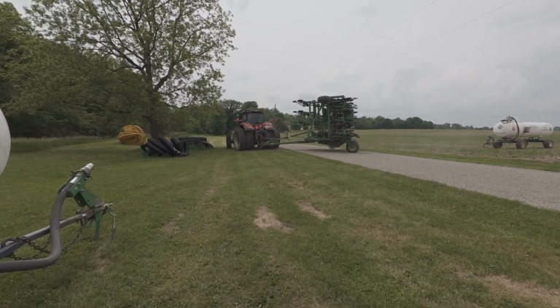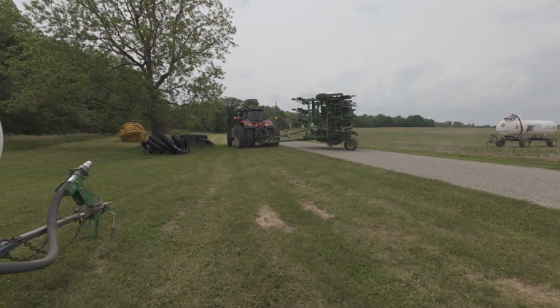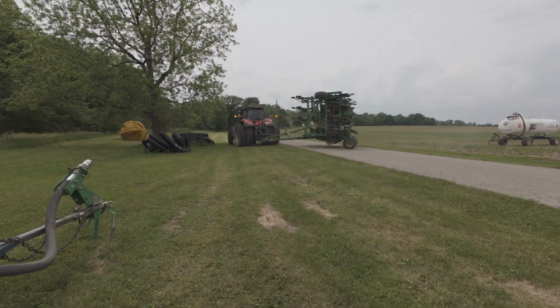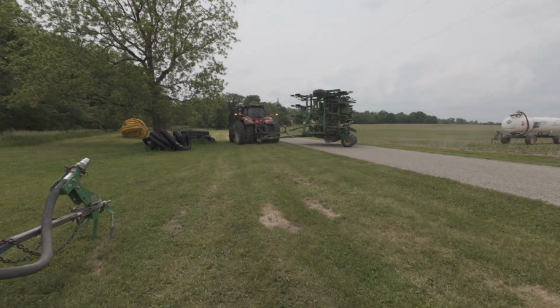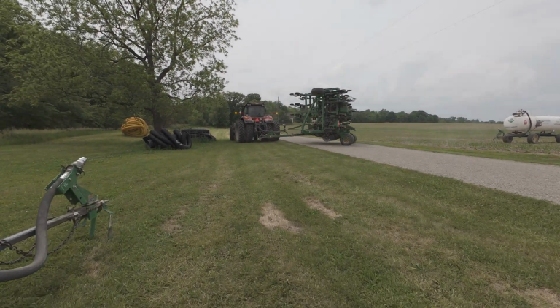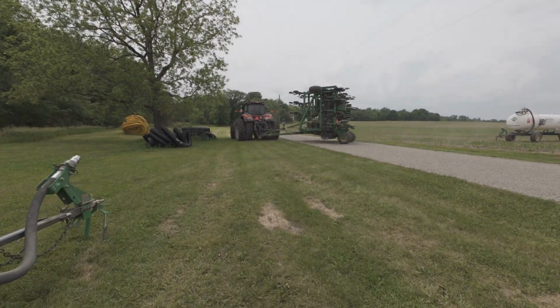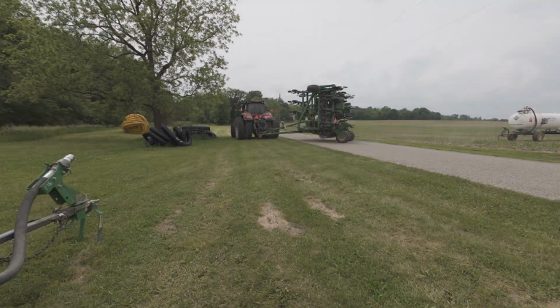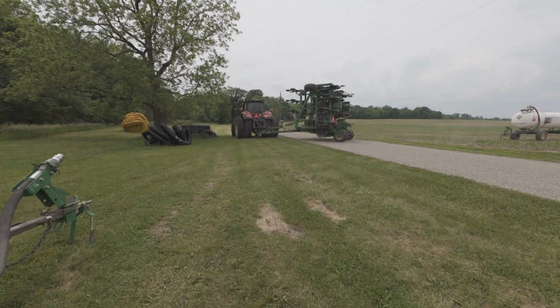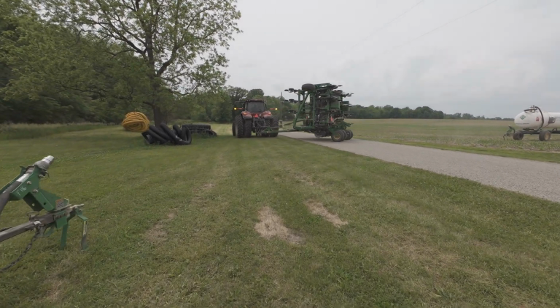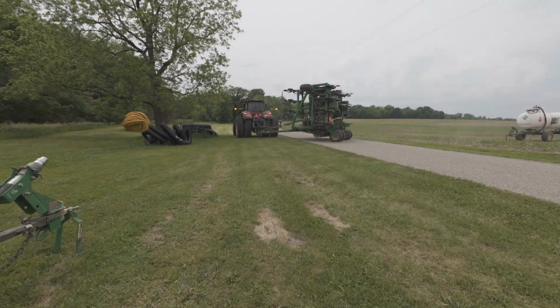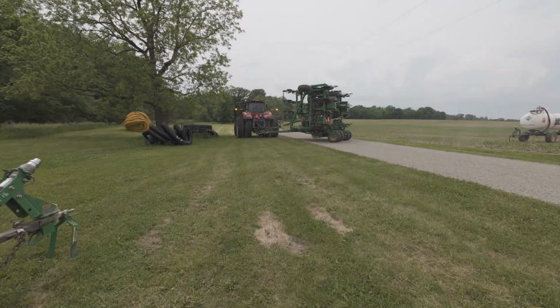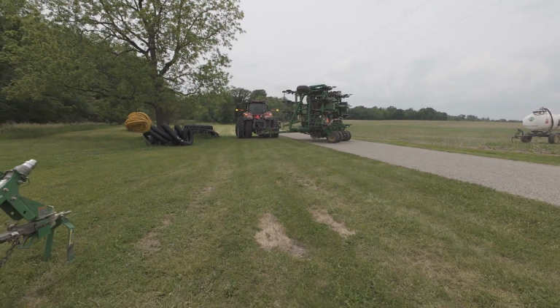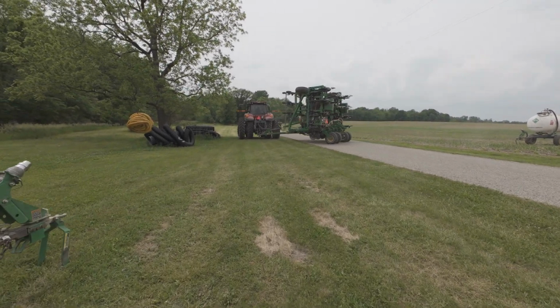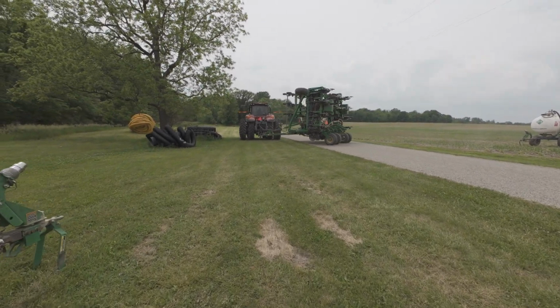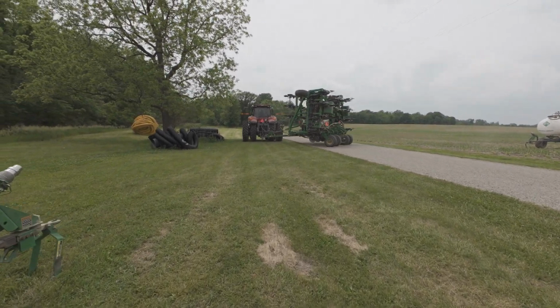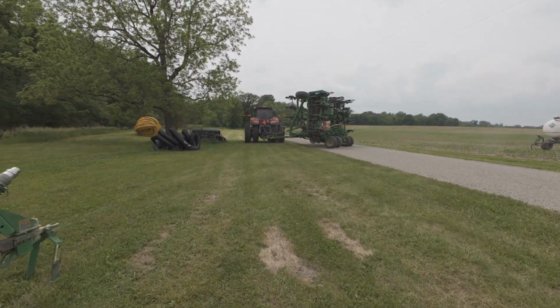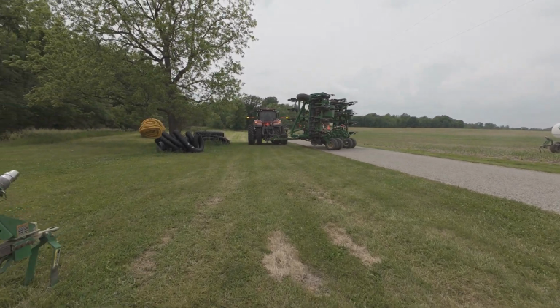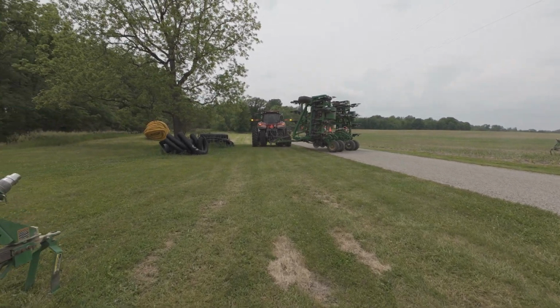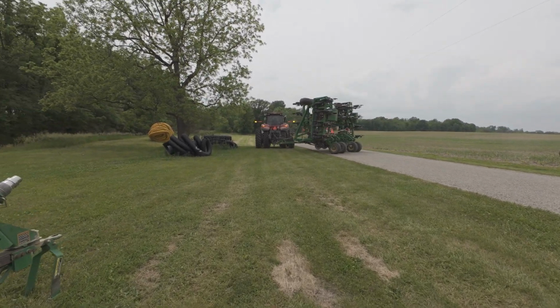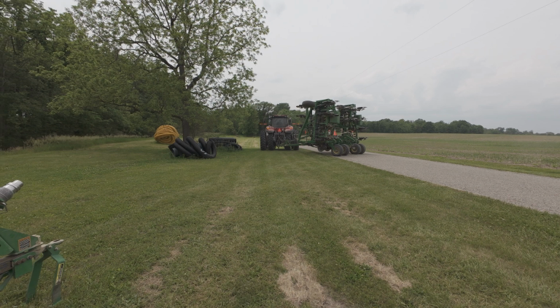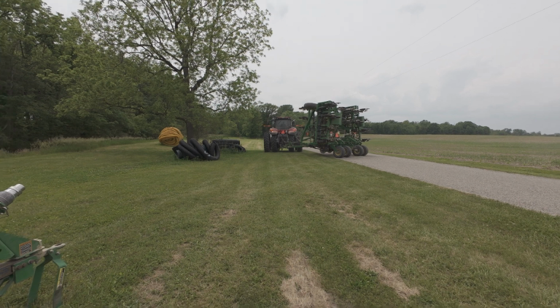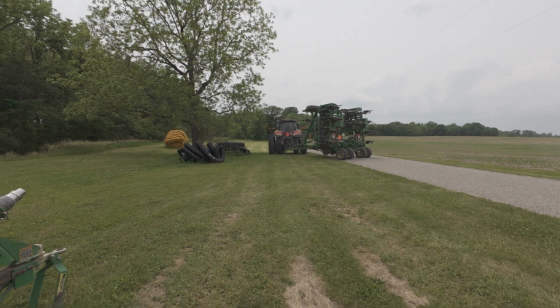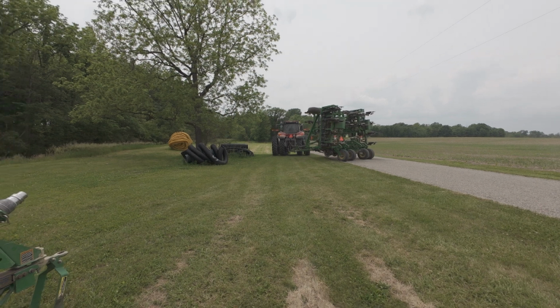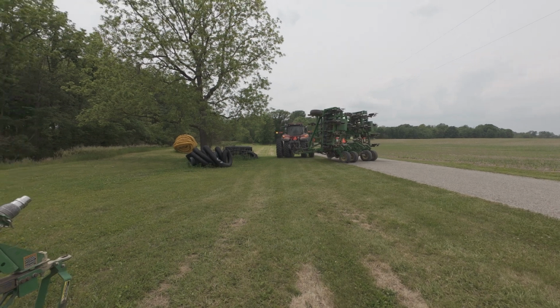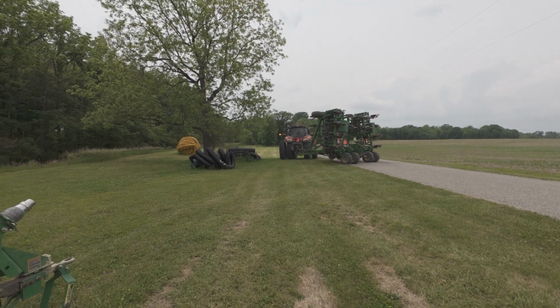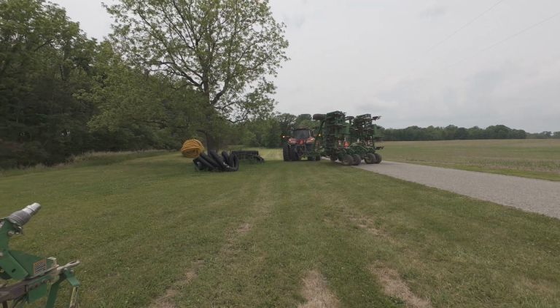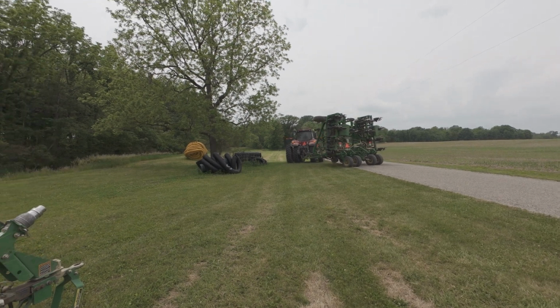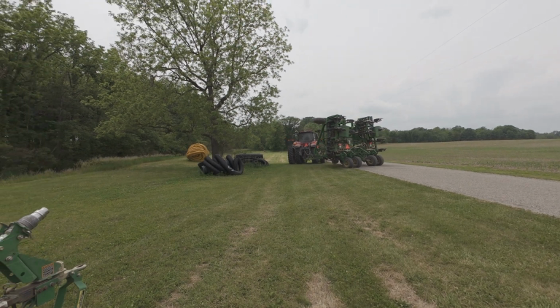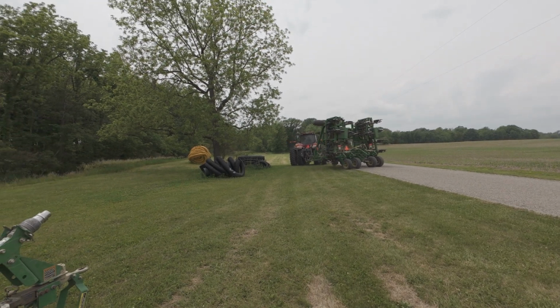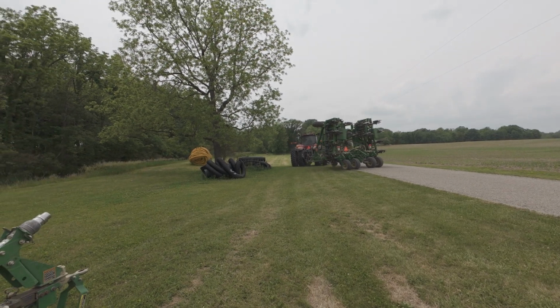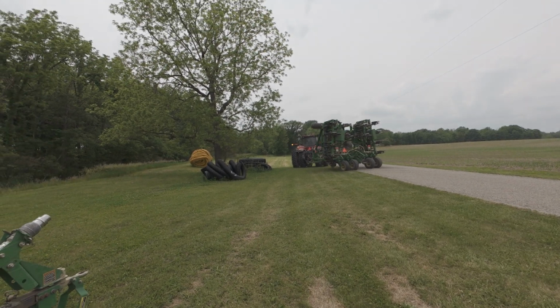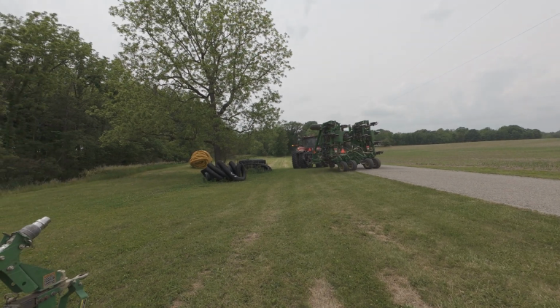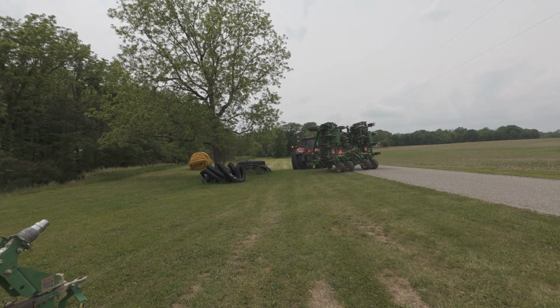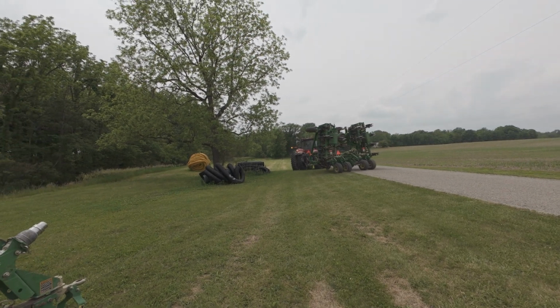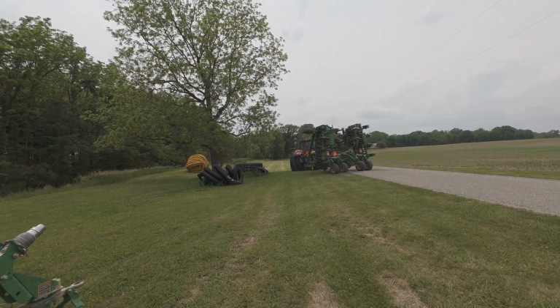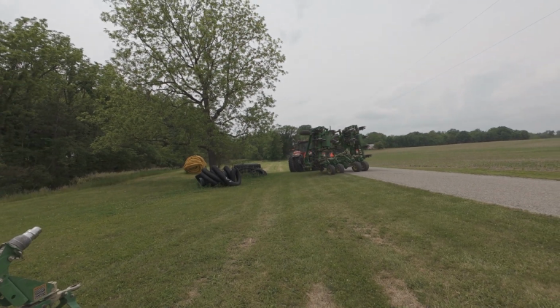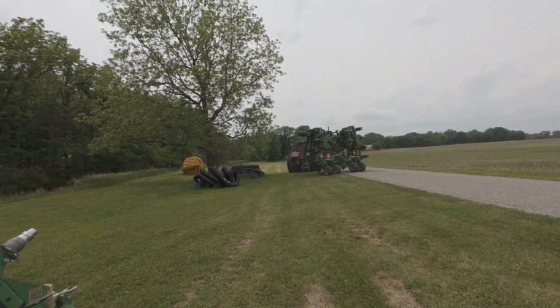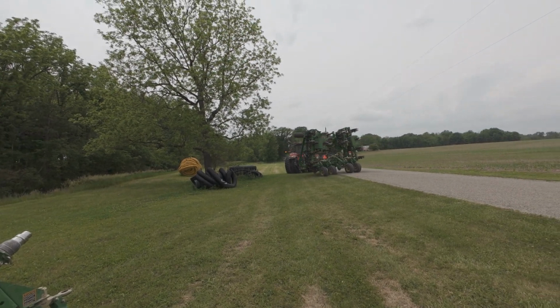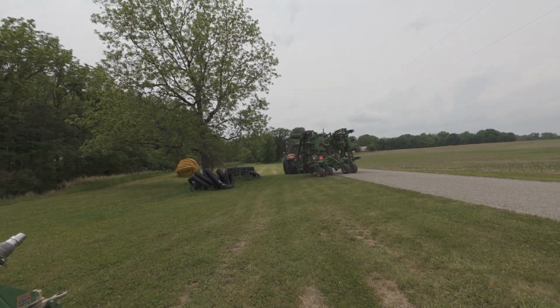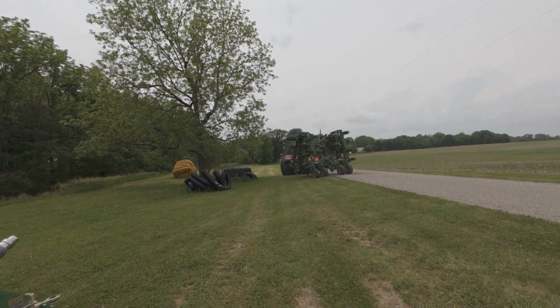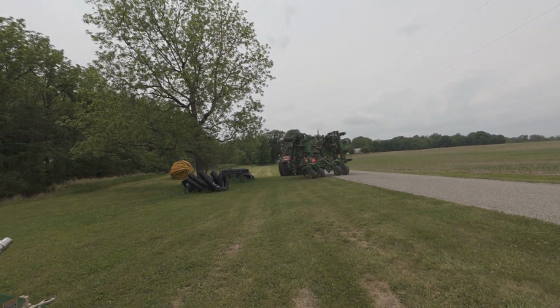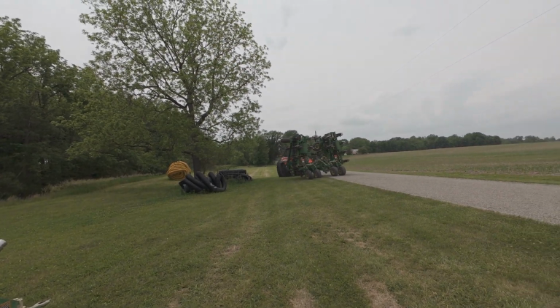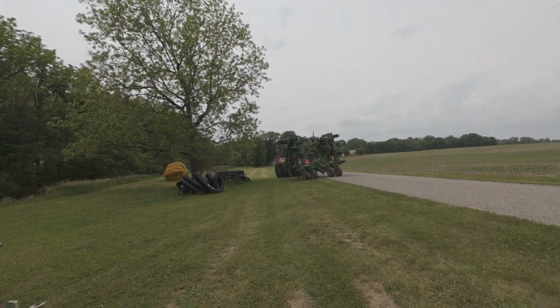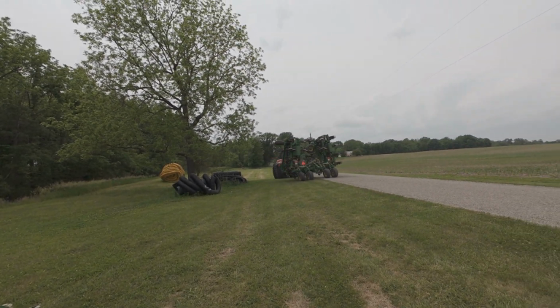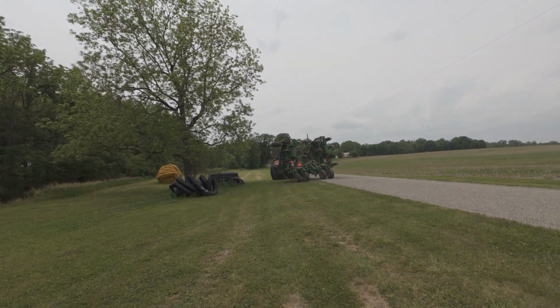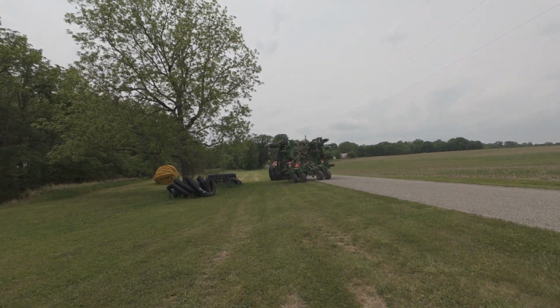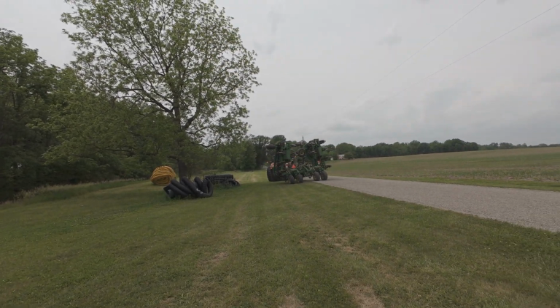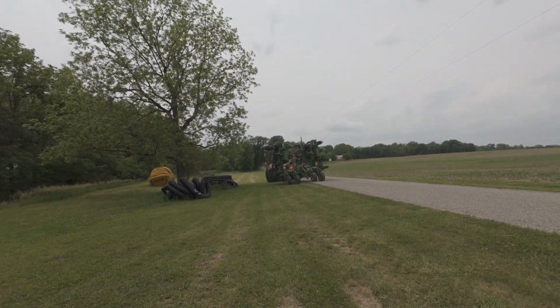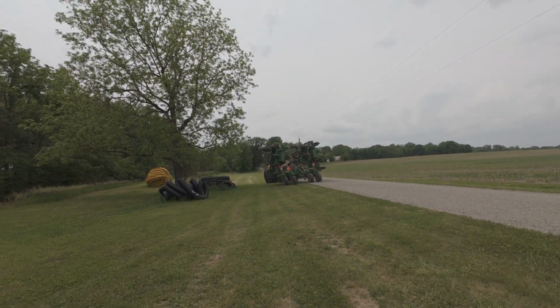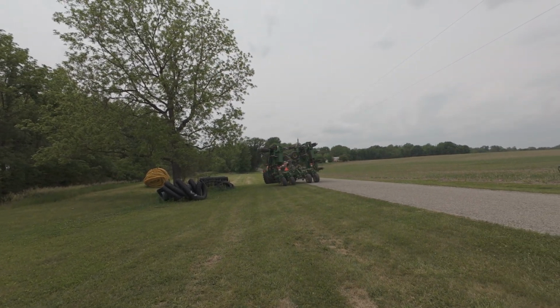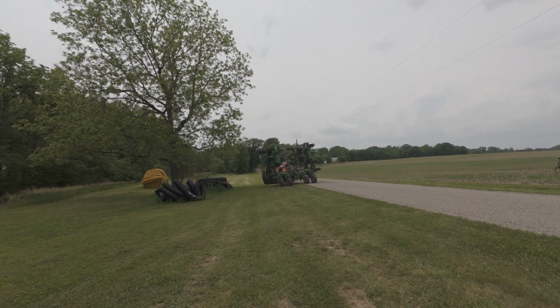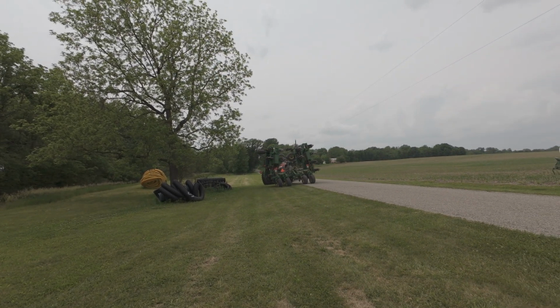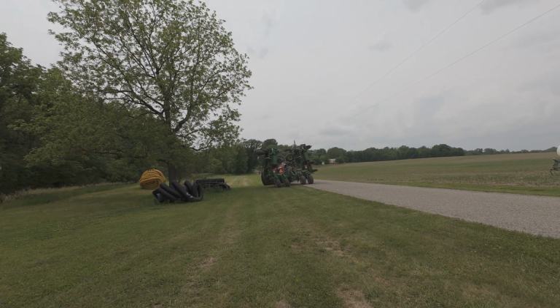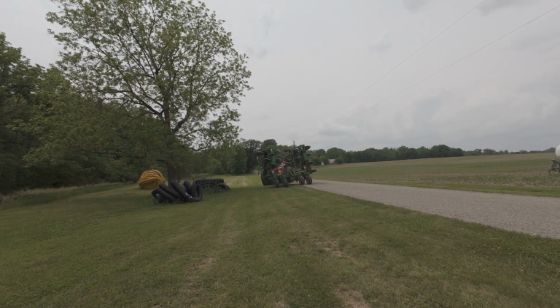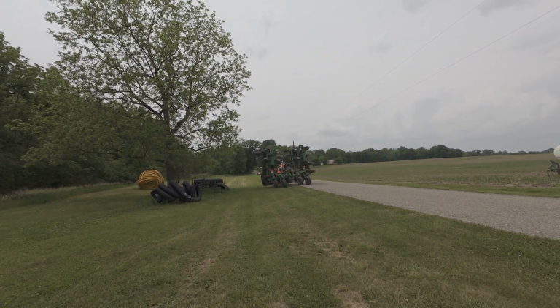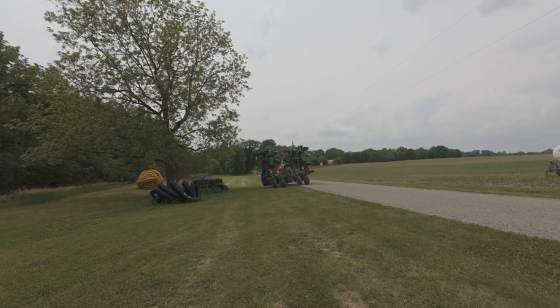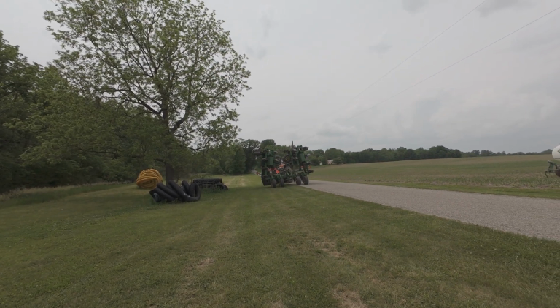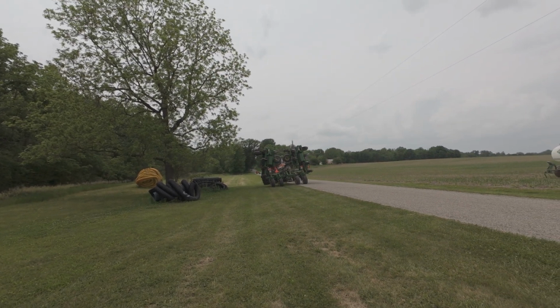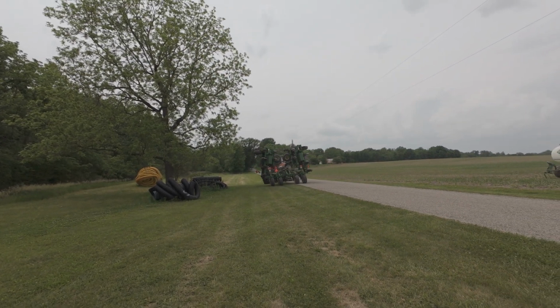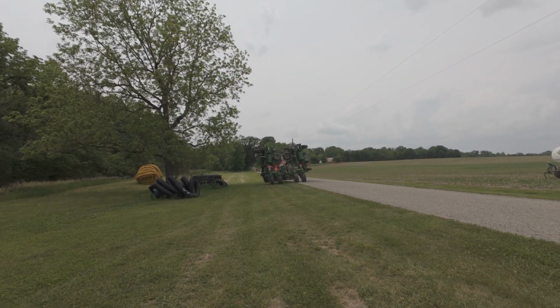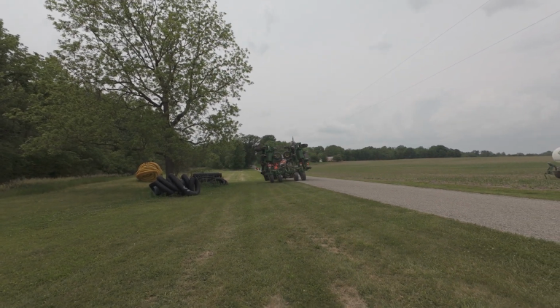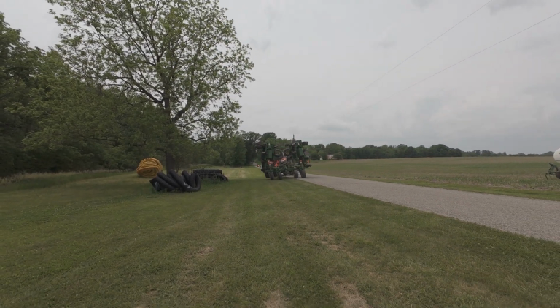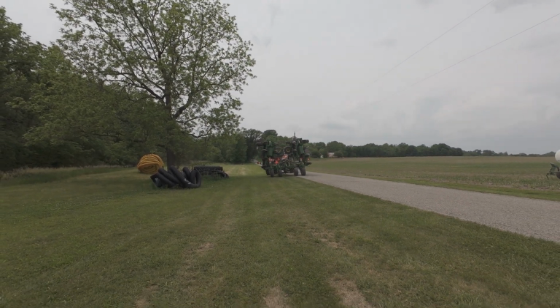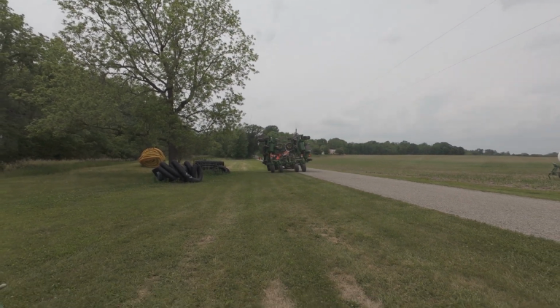Nice little area to hook up - not on the side of the road. You actually have an area to work in.